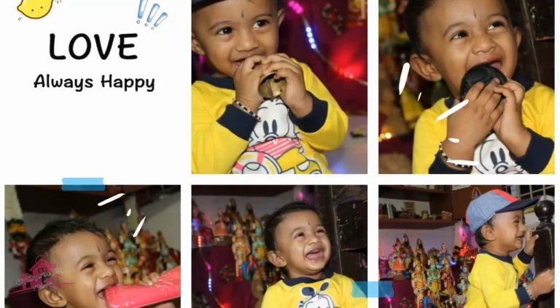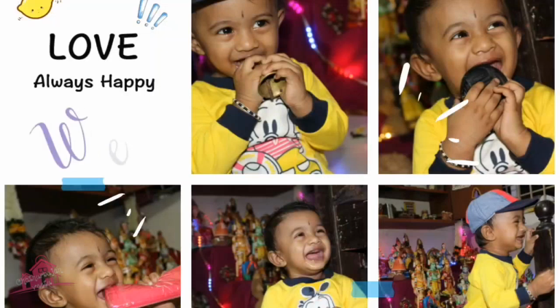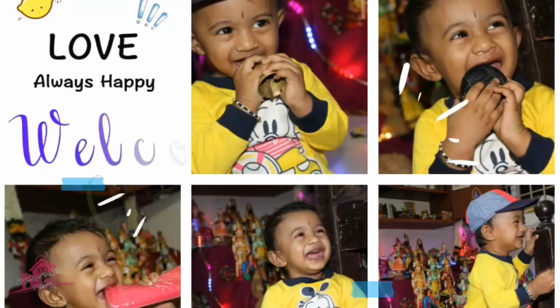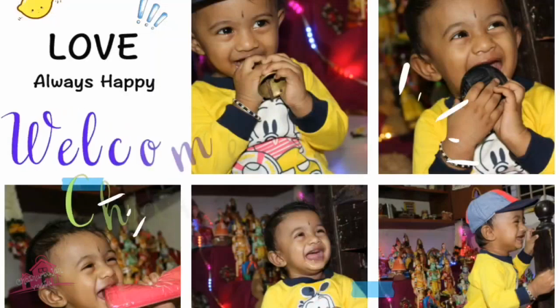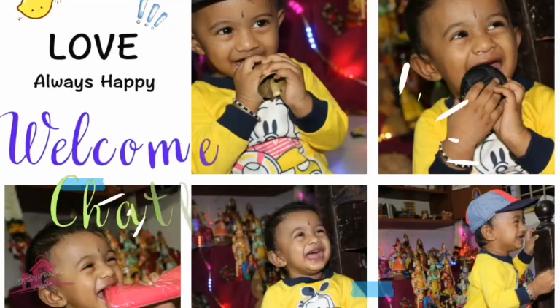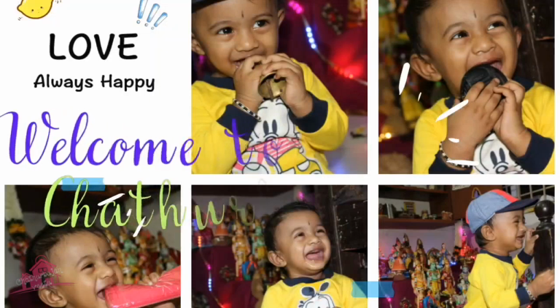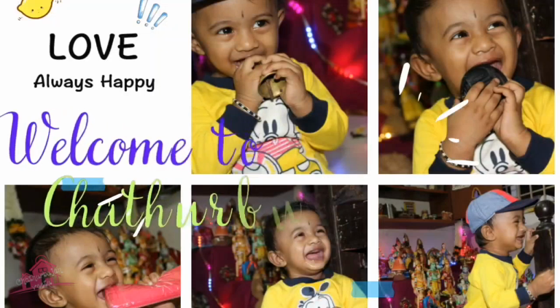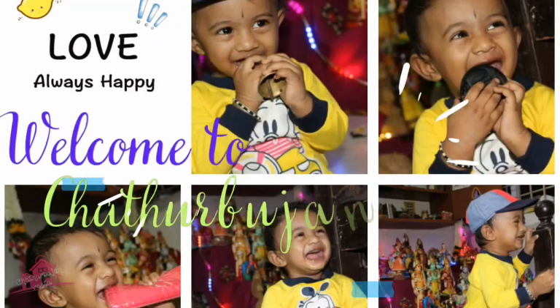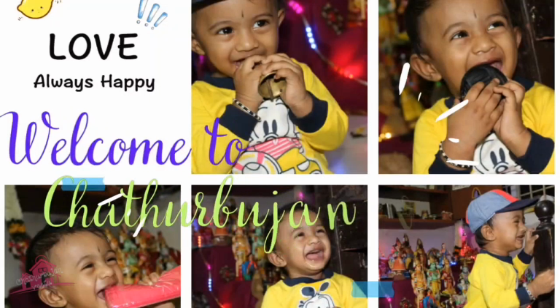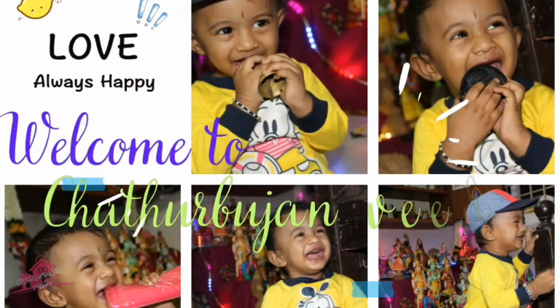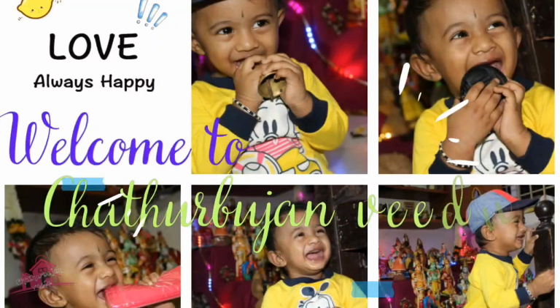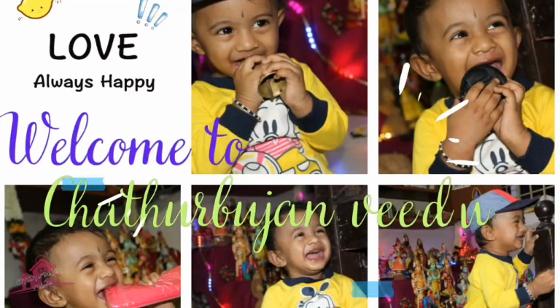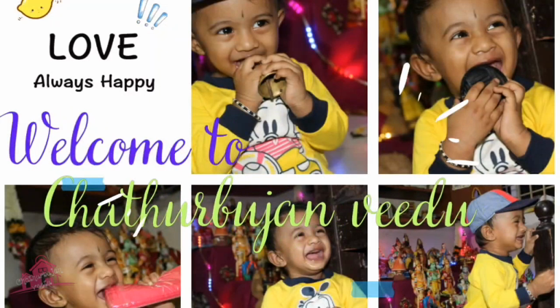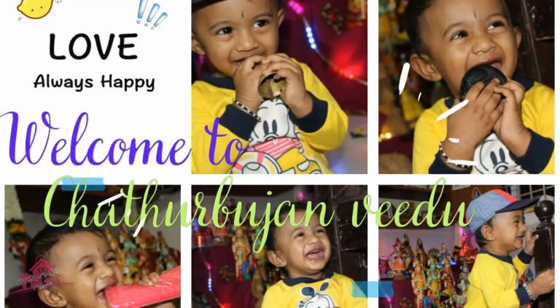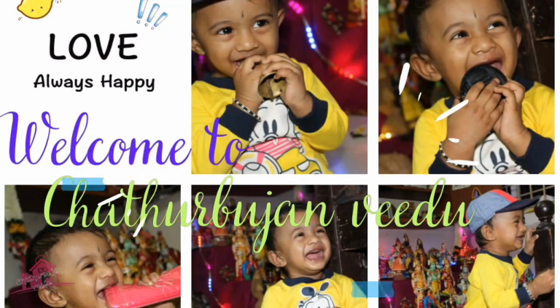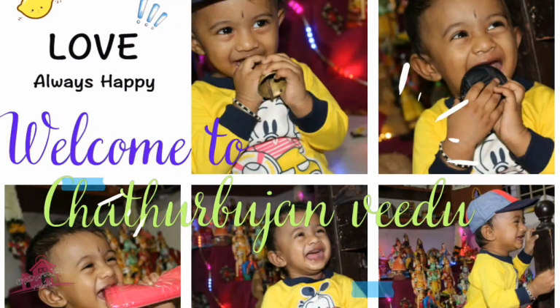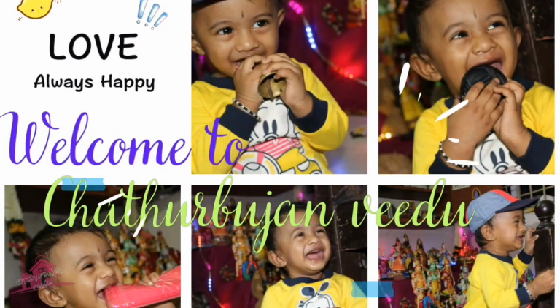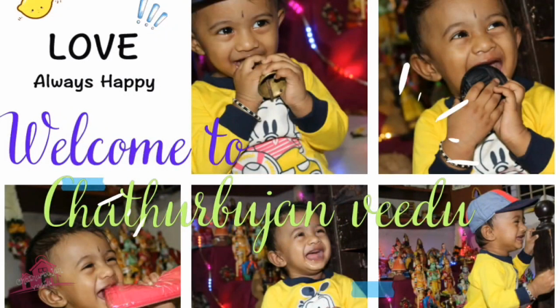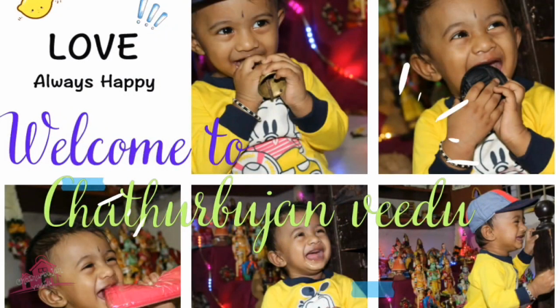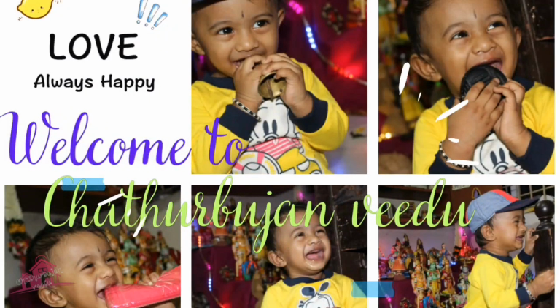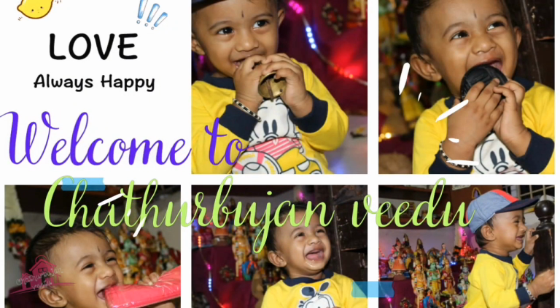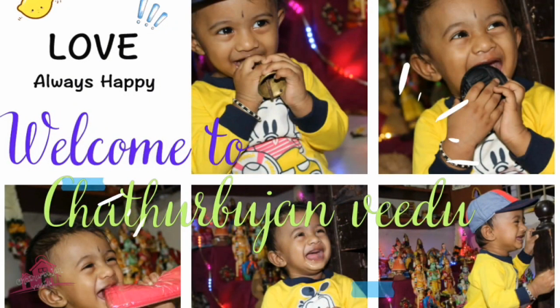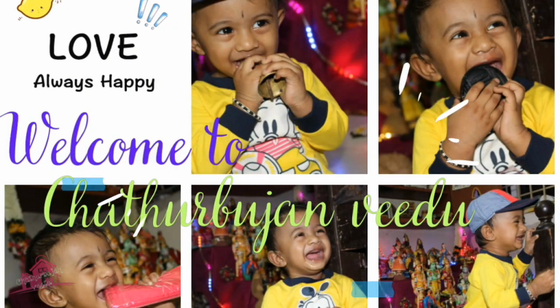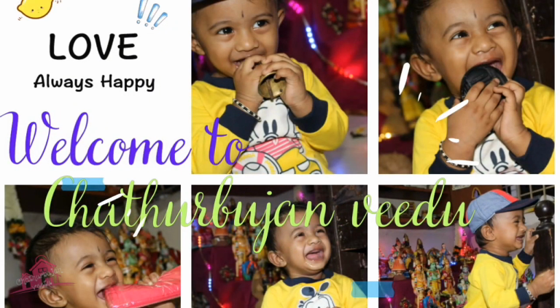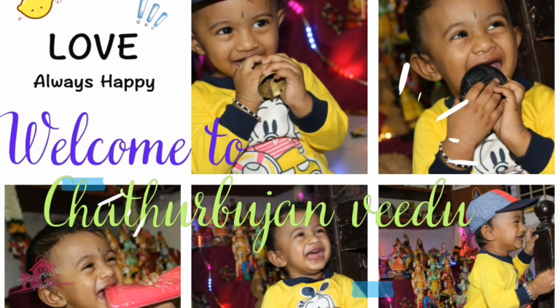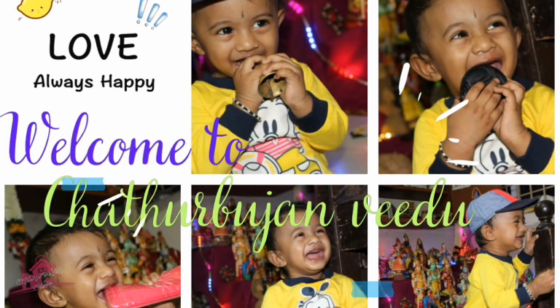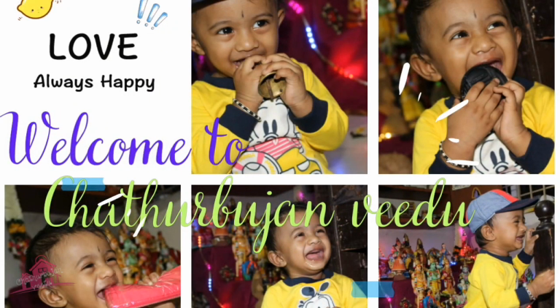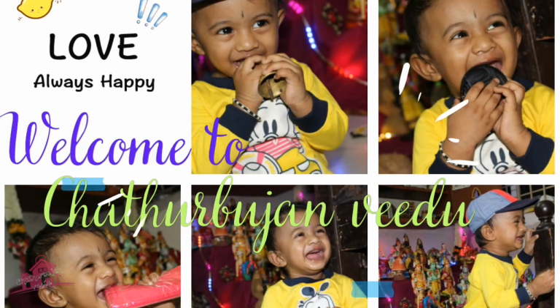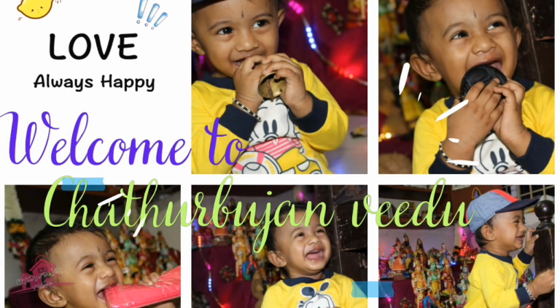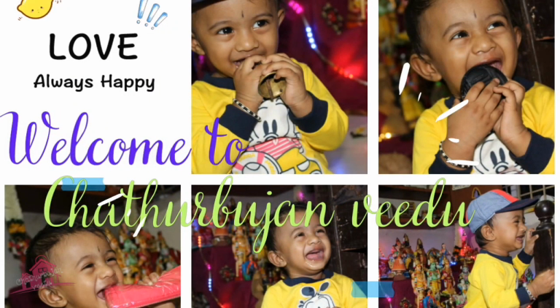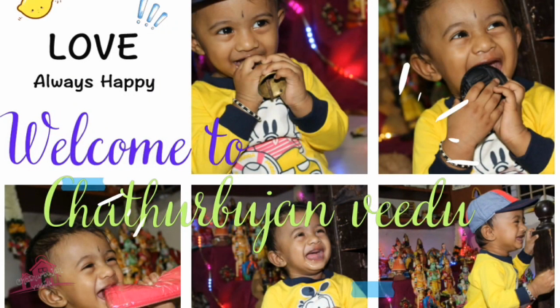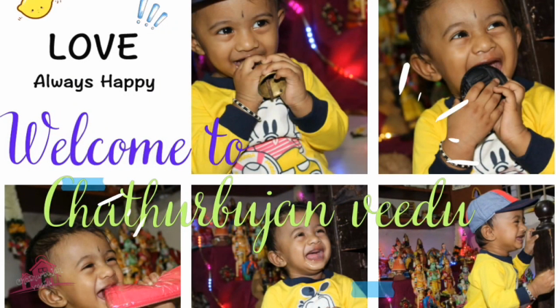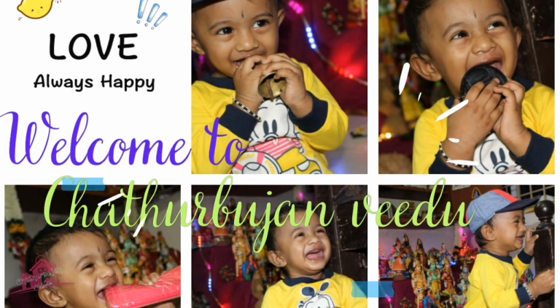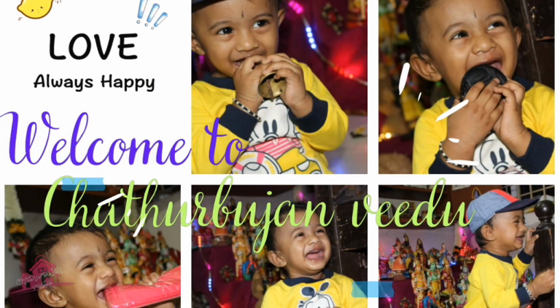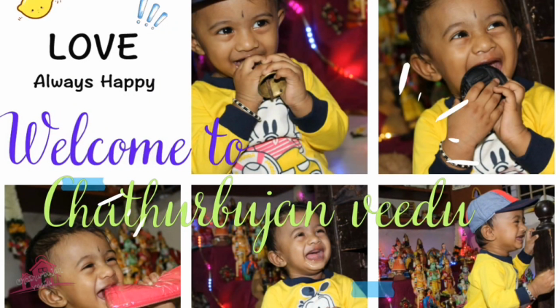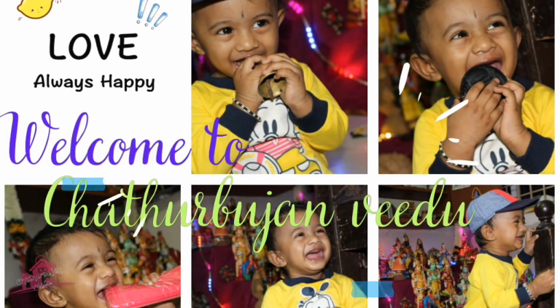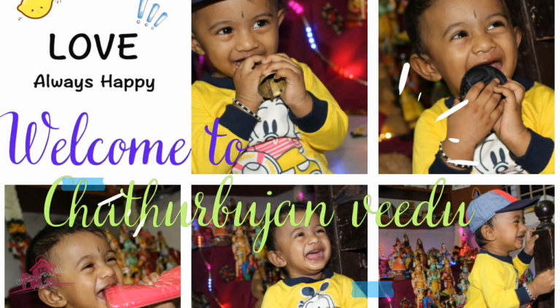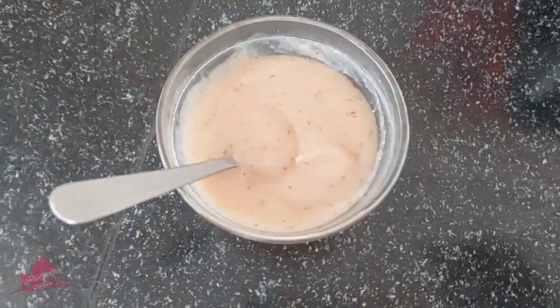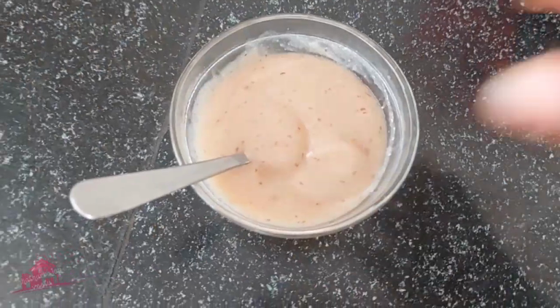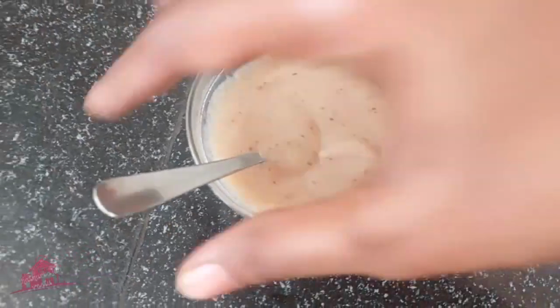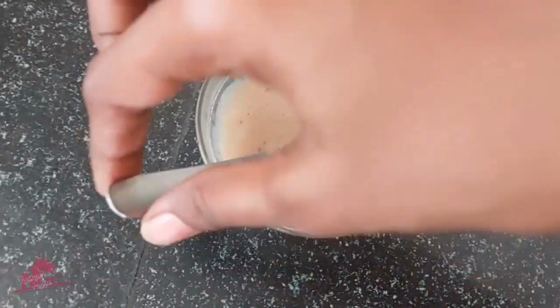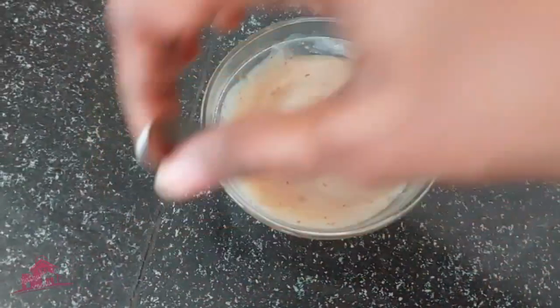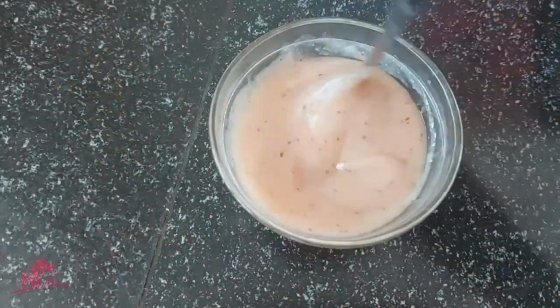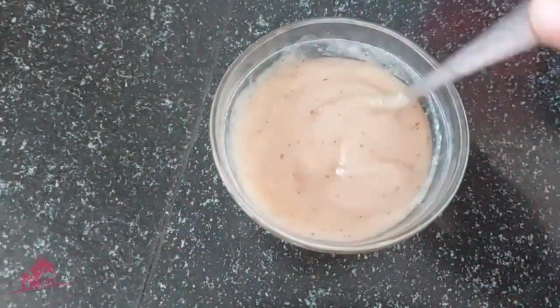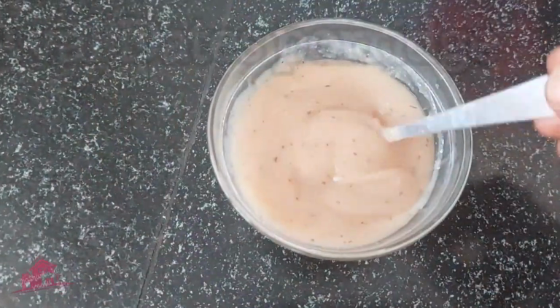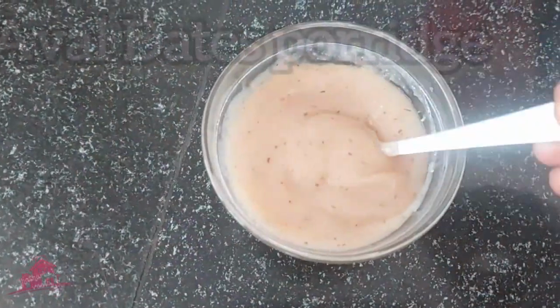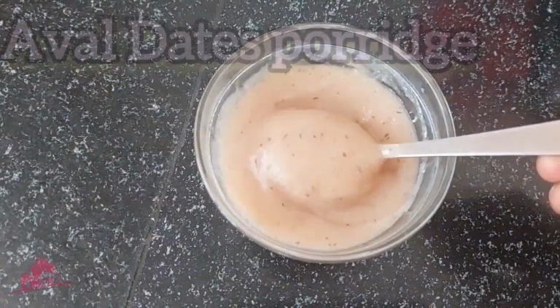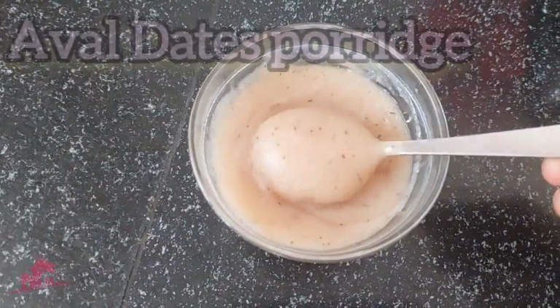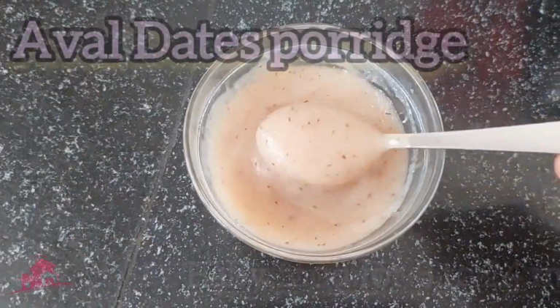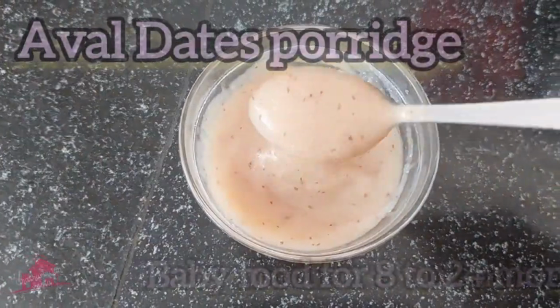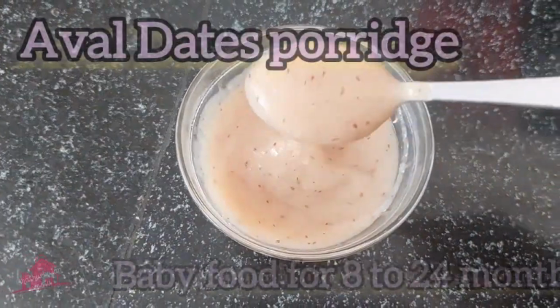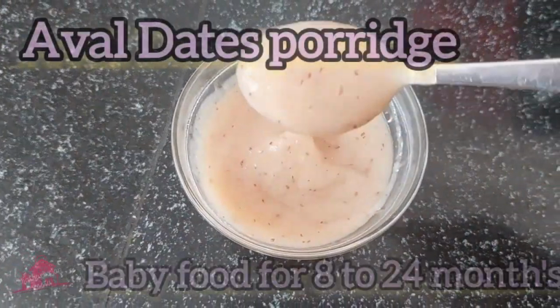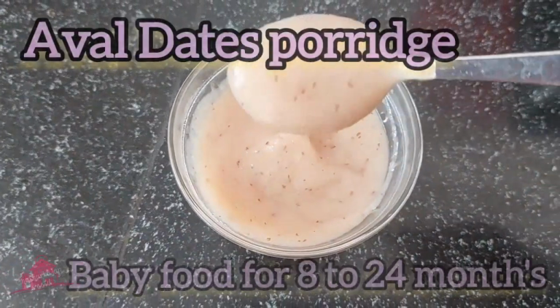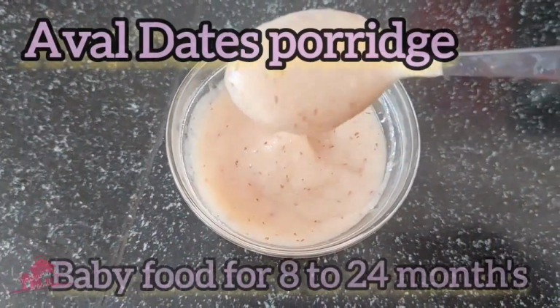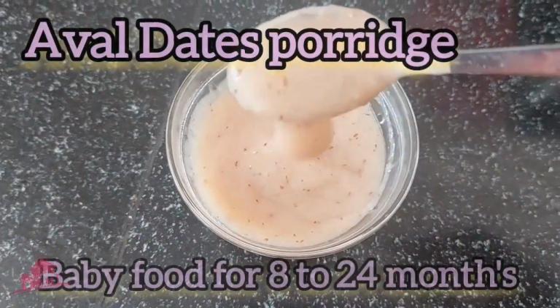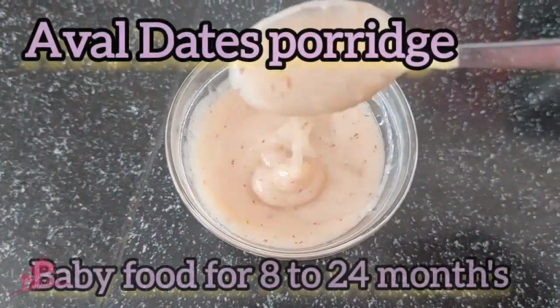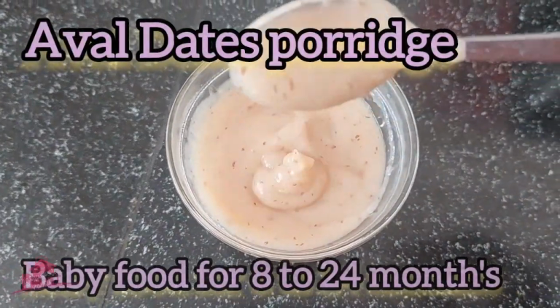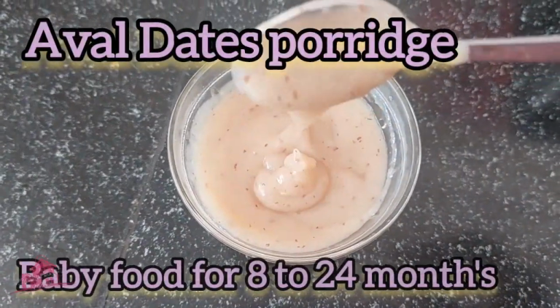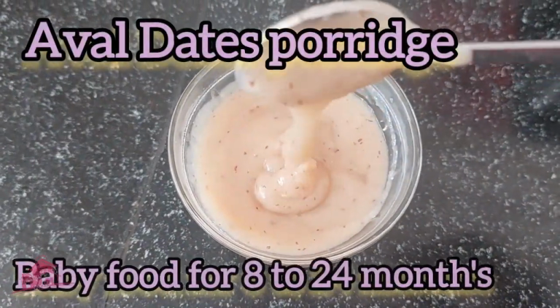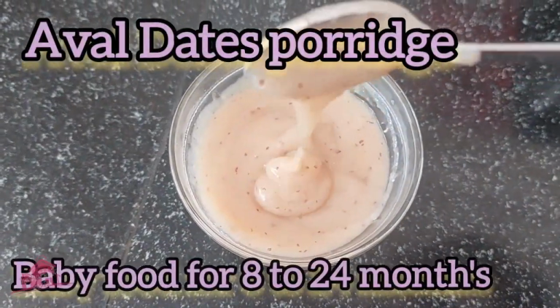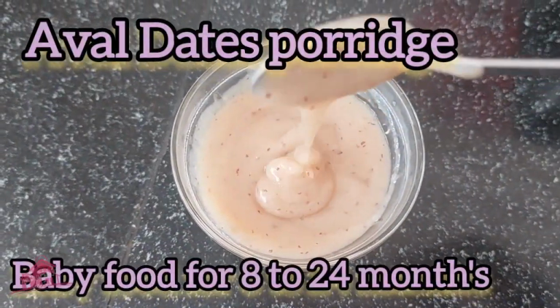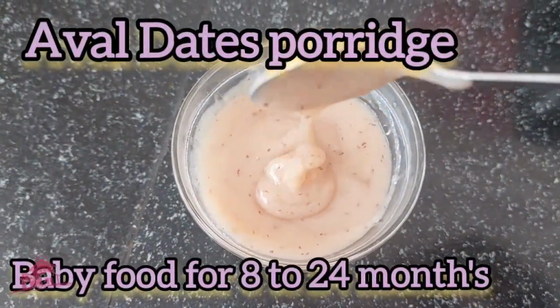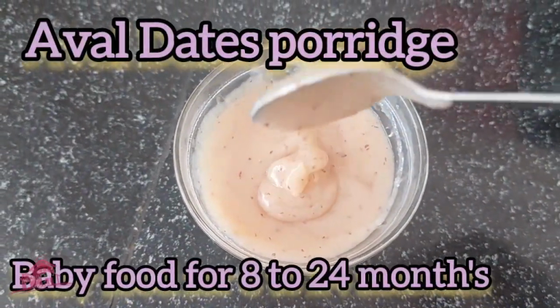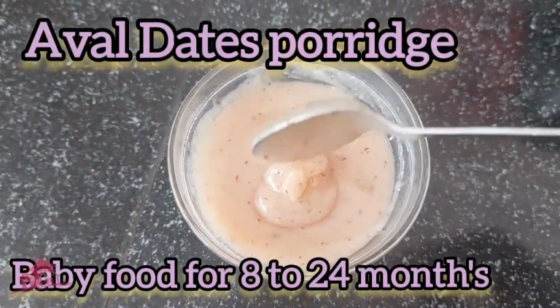Hello friends, welcome to my Sathabuchin channel. Now I will share a super recipe in this video.